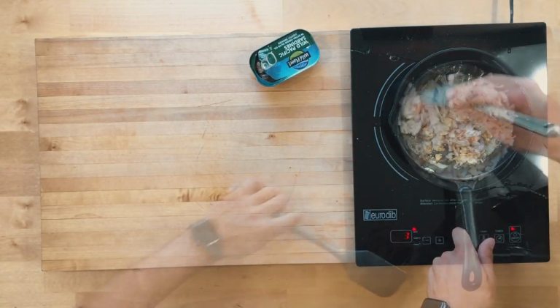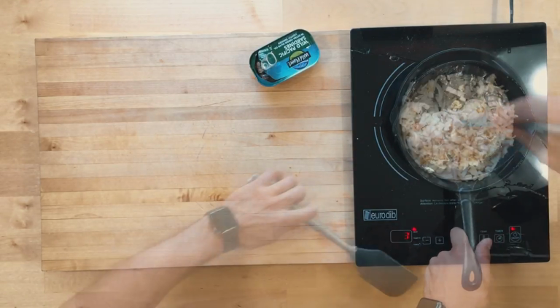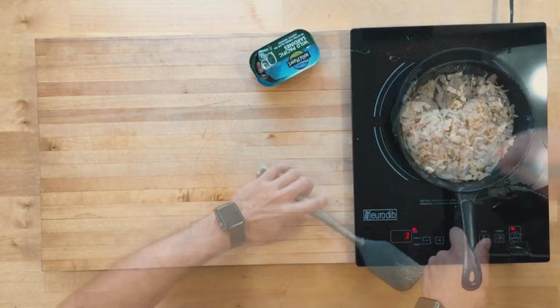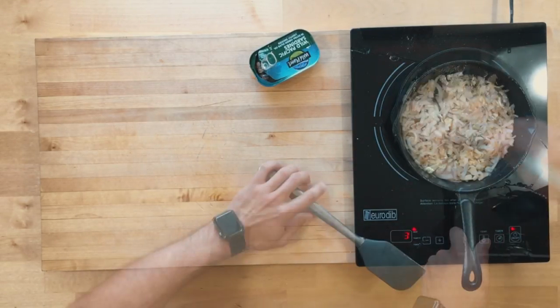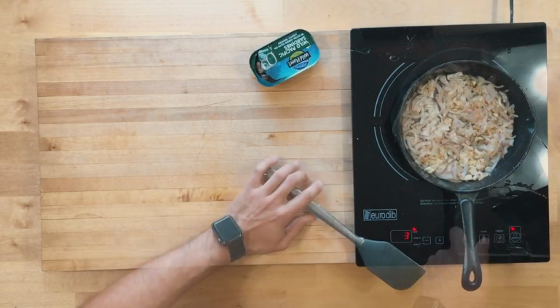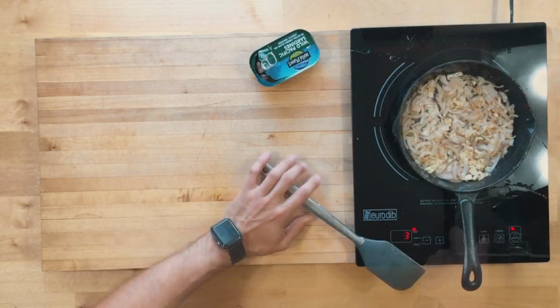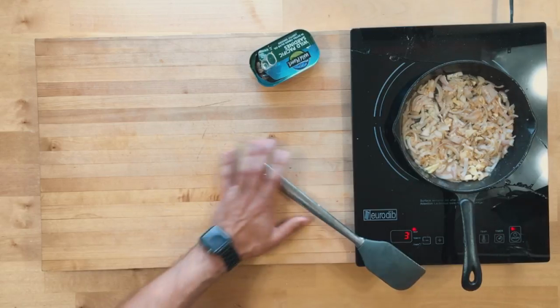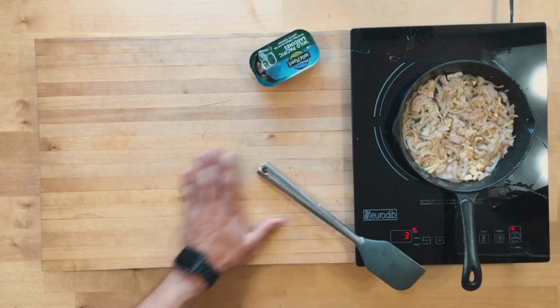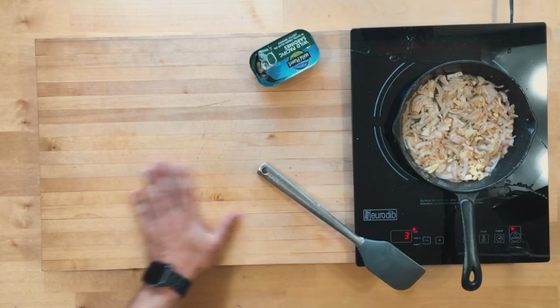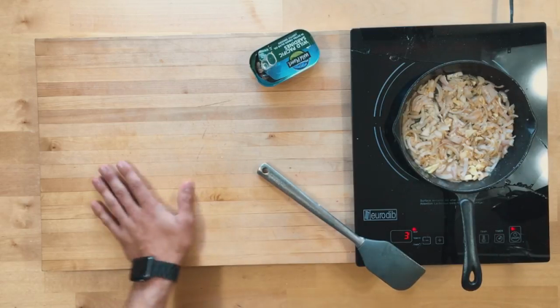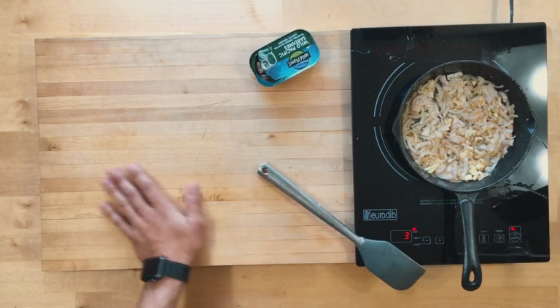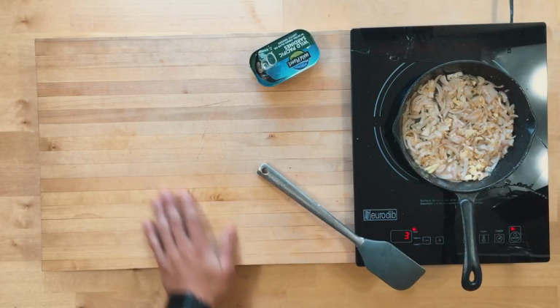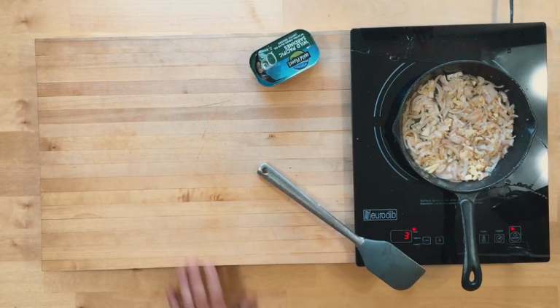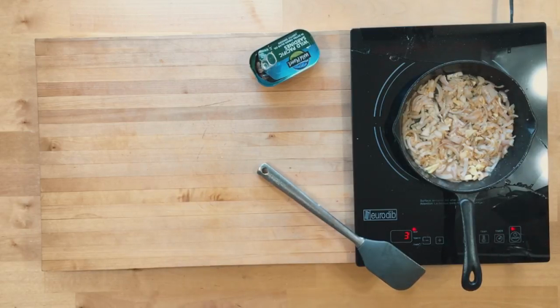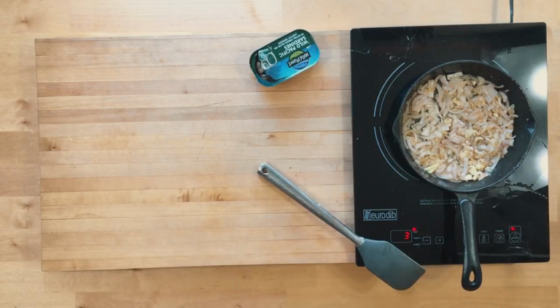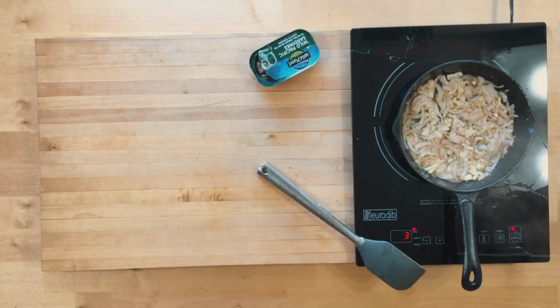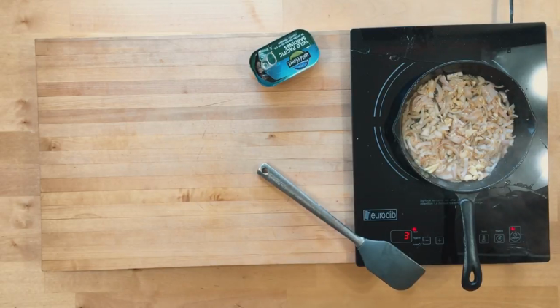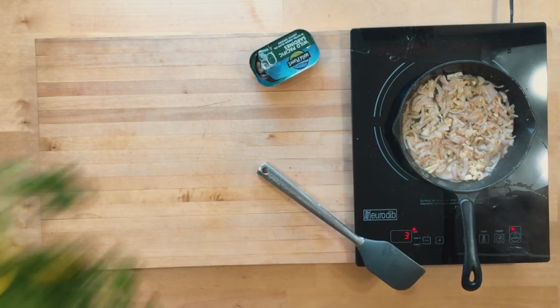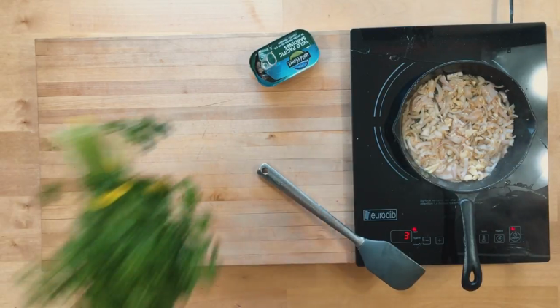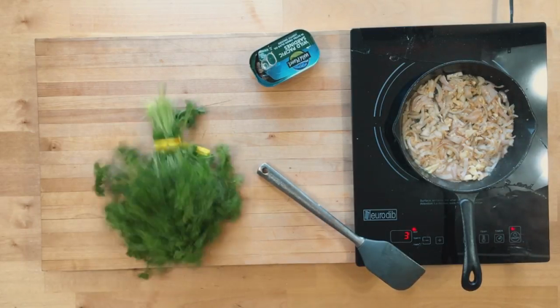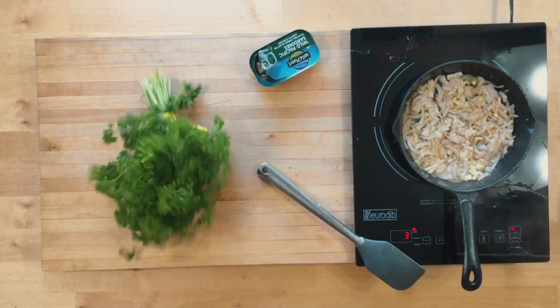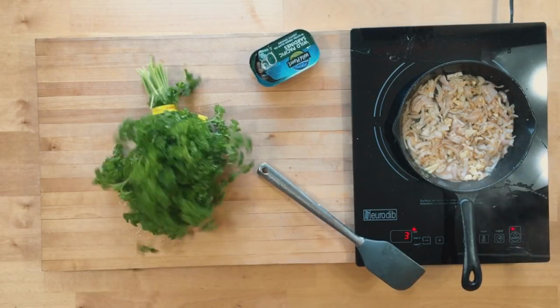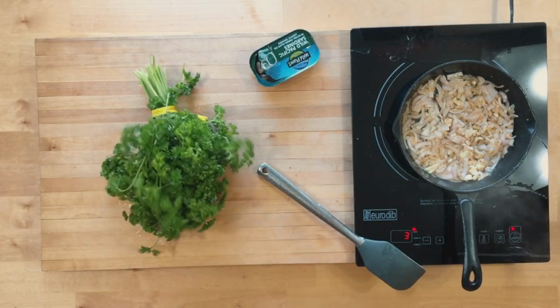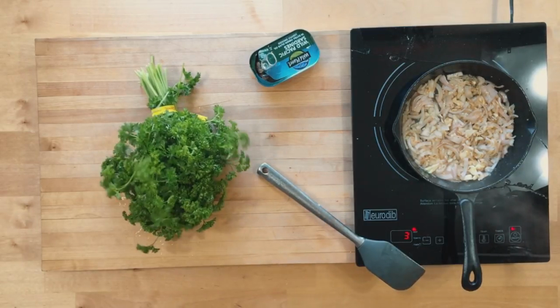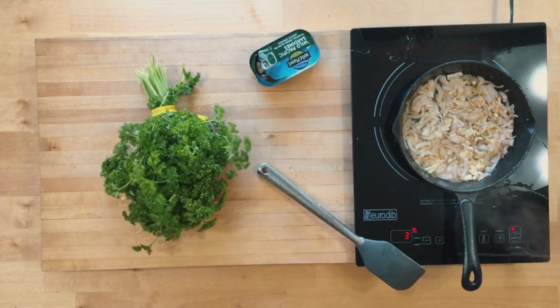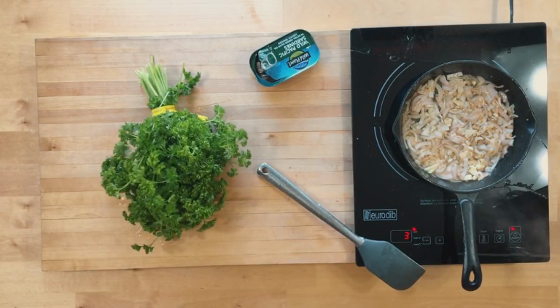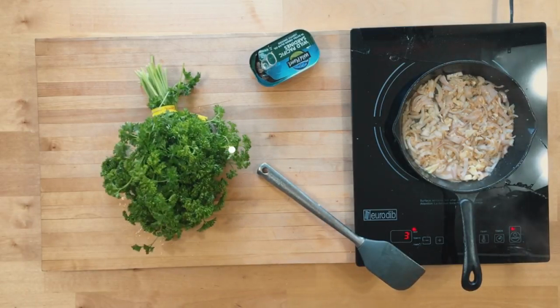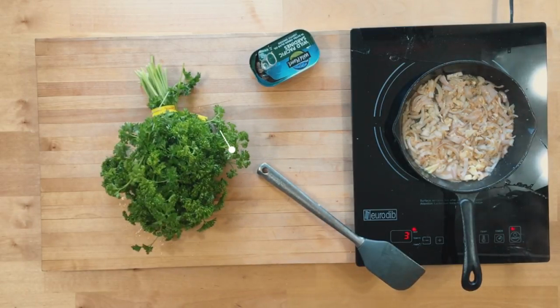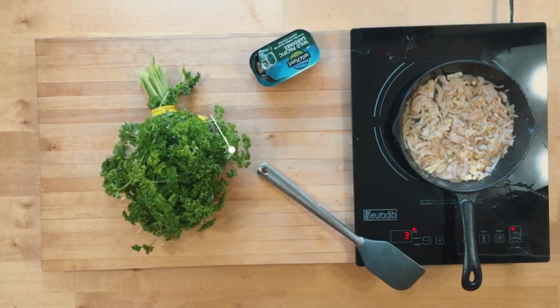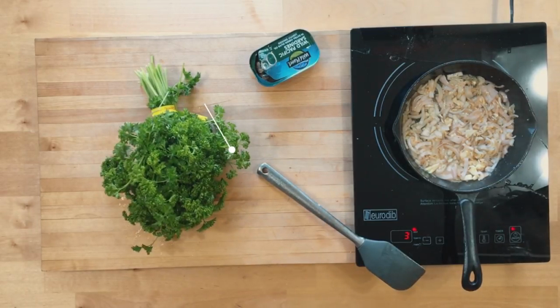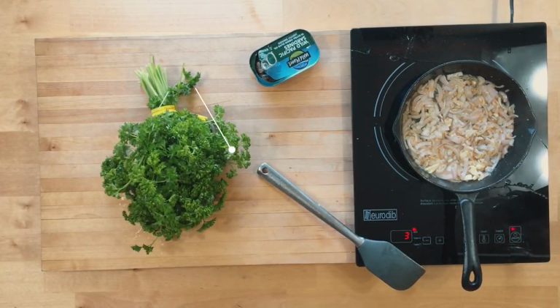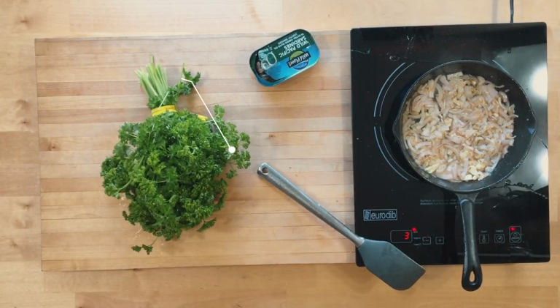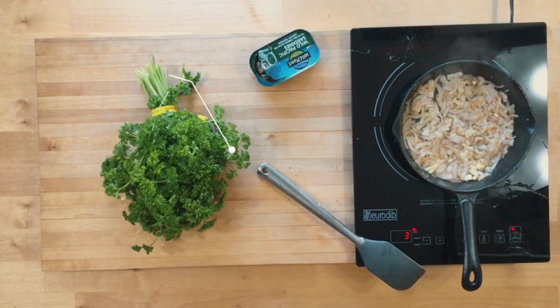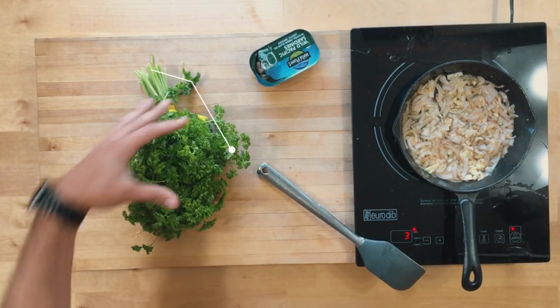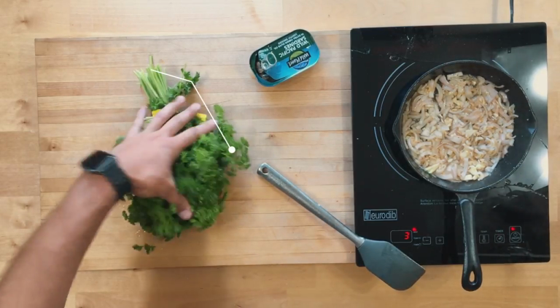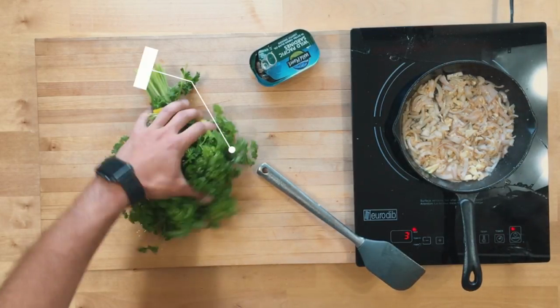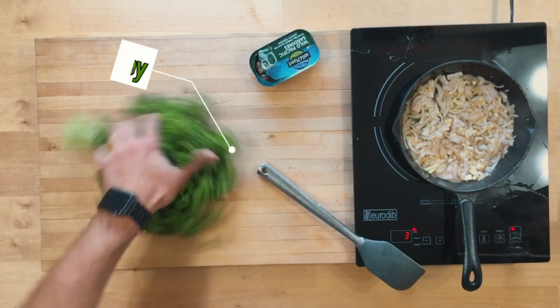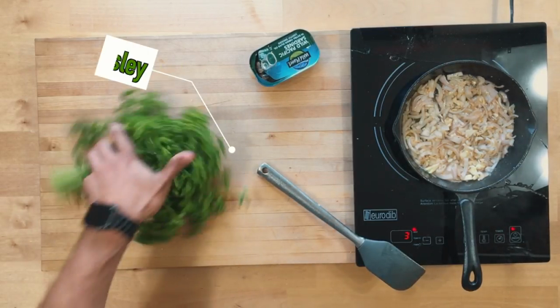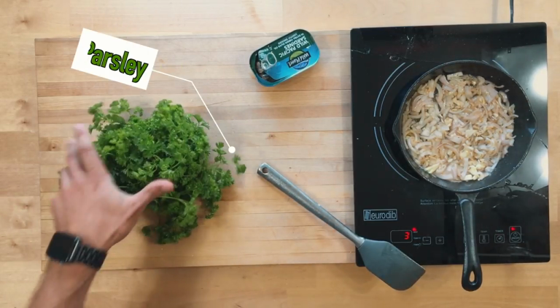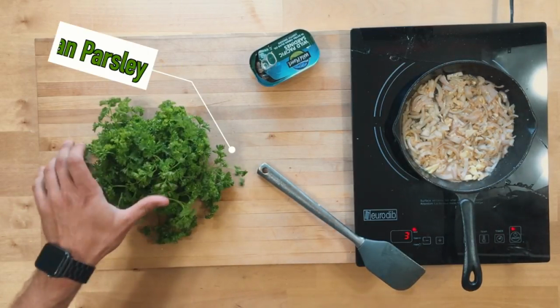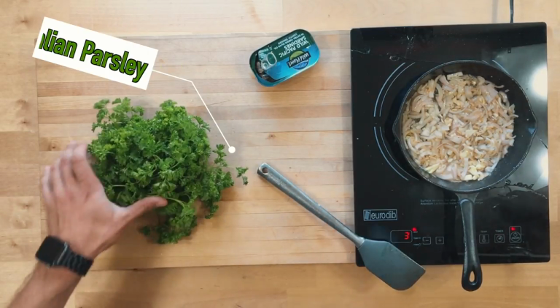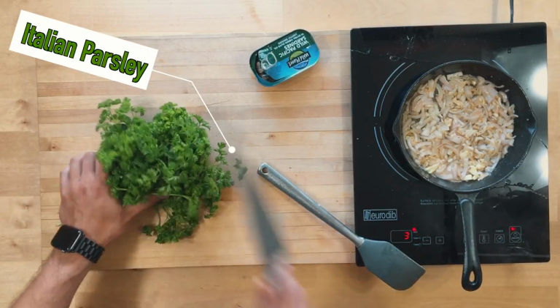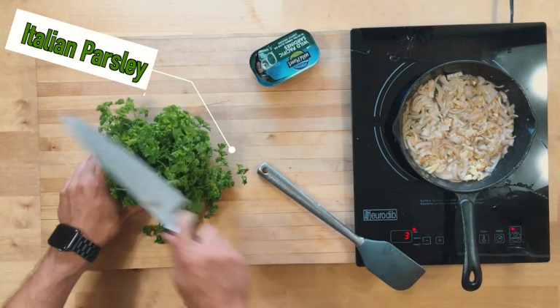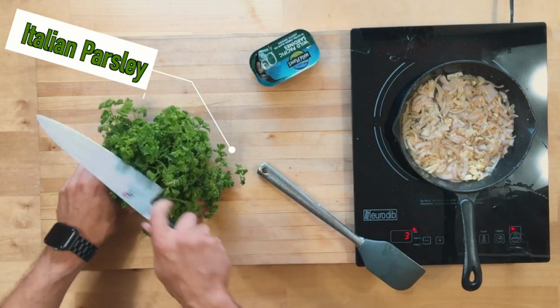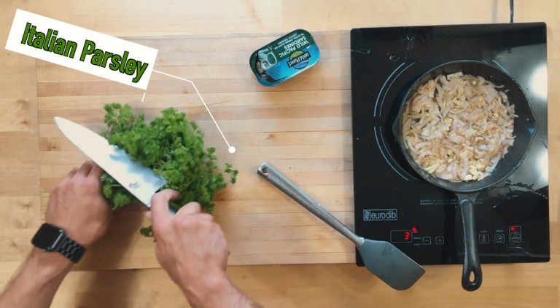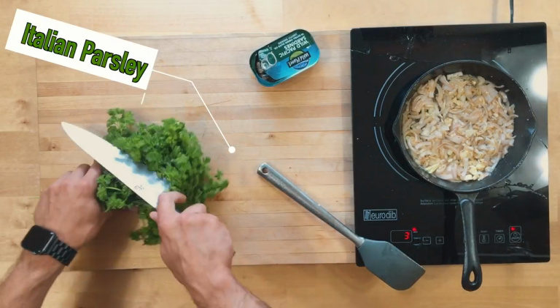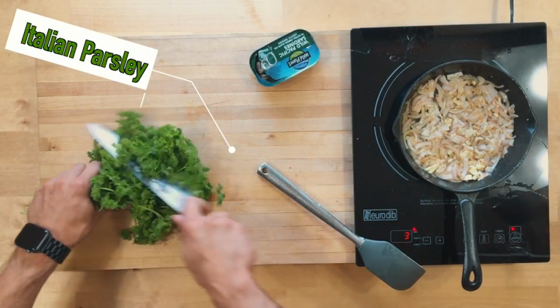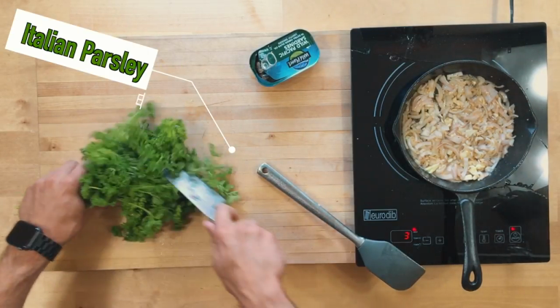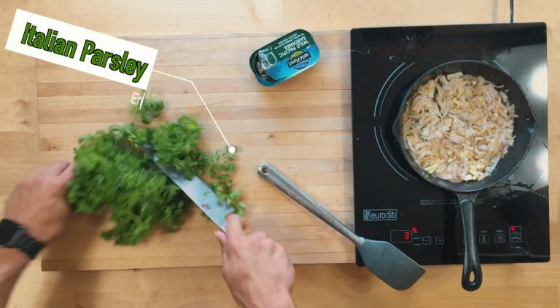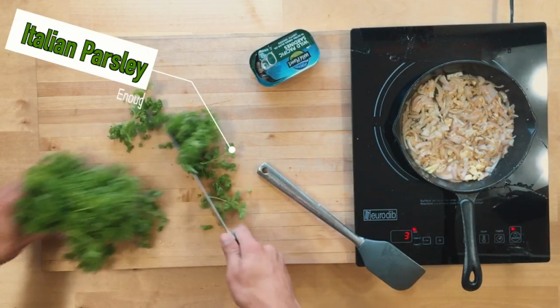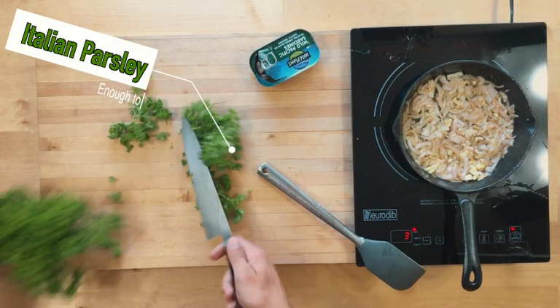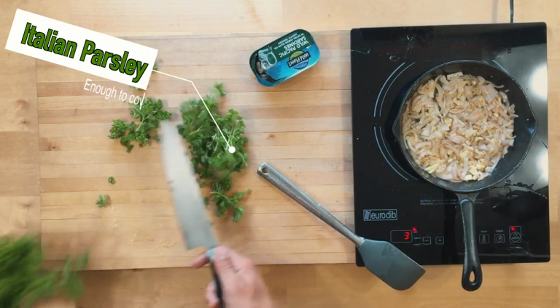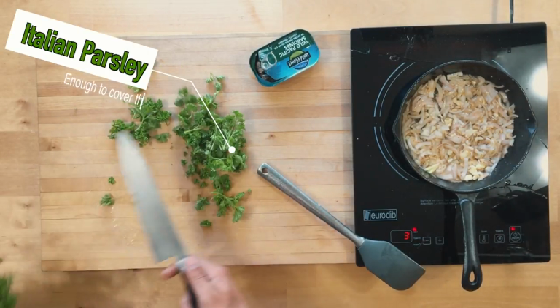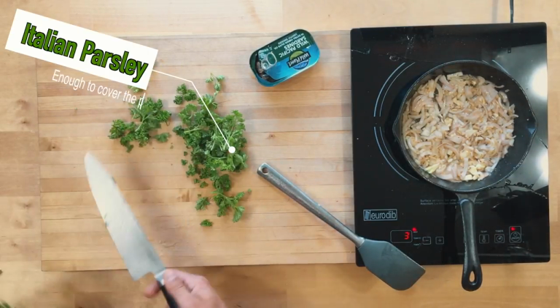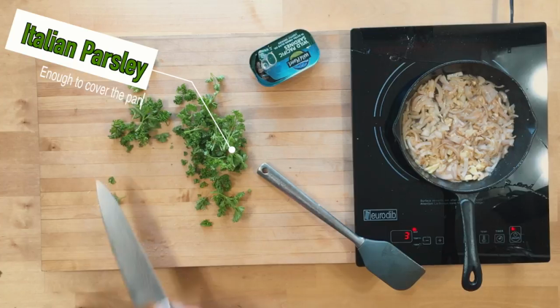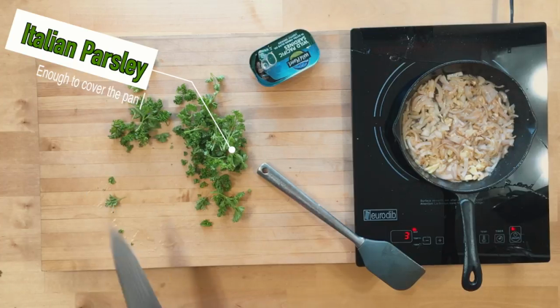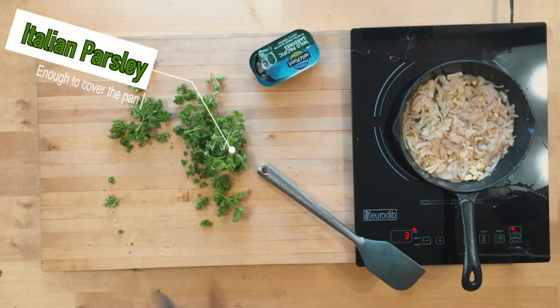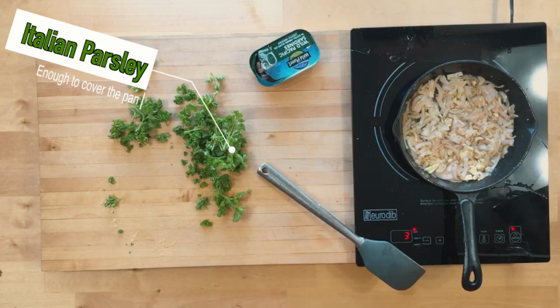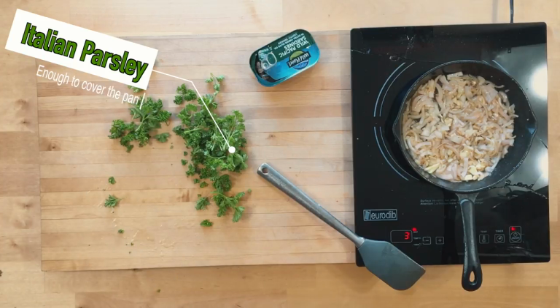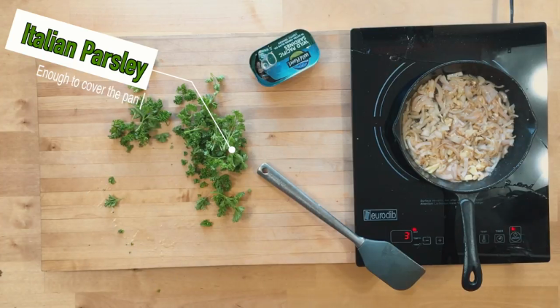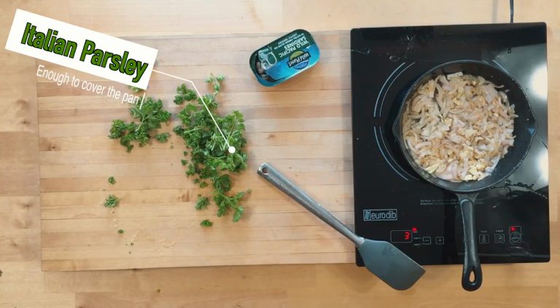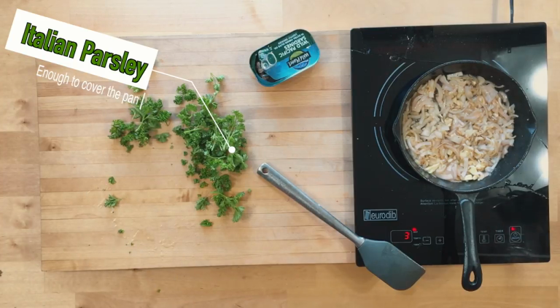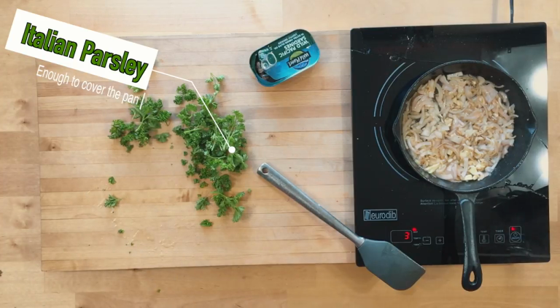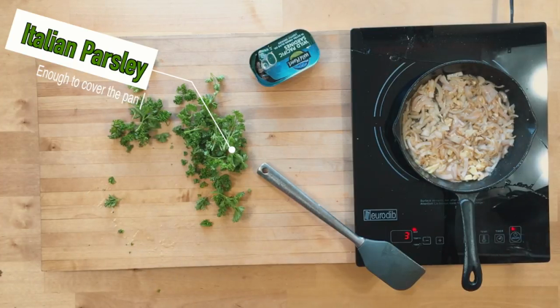We're also throwing on a bunch of organic fresh Italian parsley. Exact measurements don't matter here — just get enough that it covers the pan.